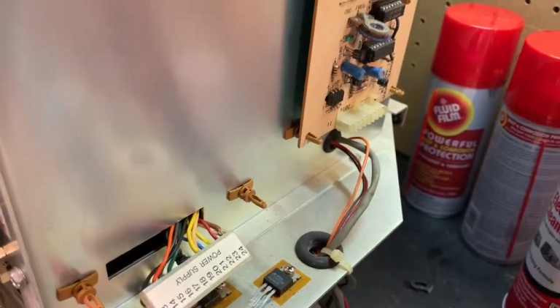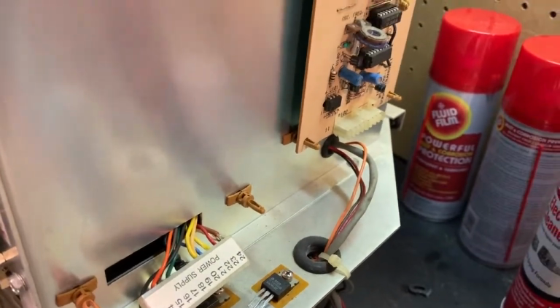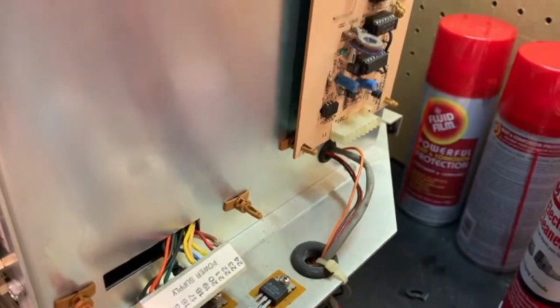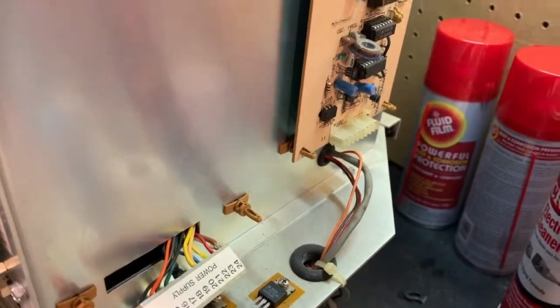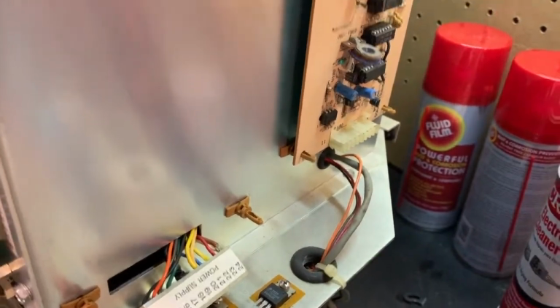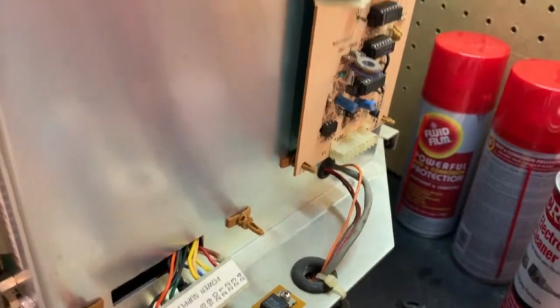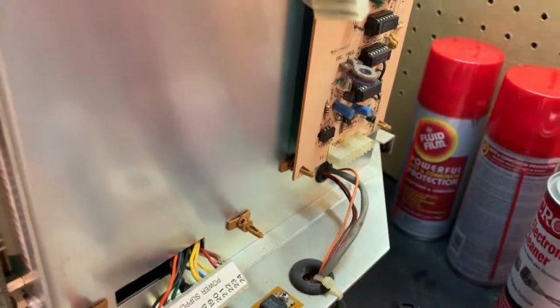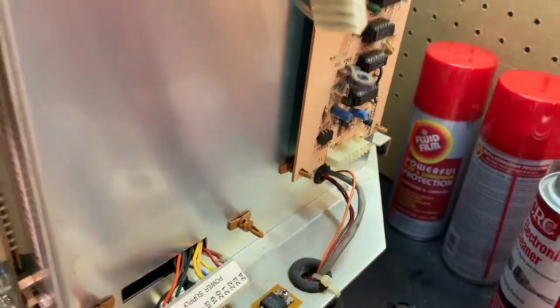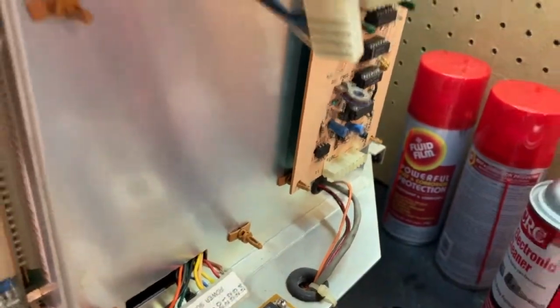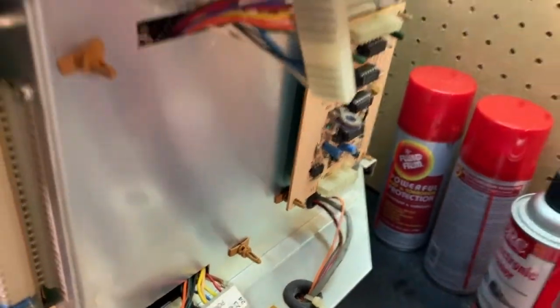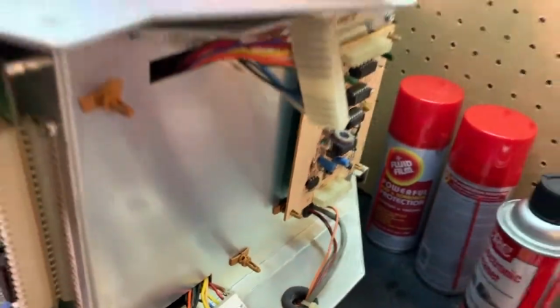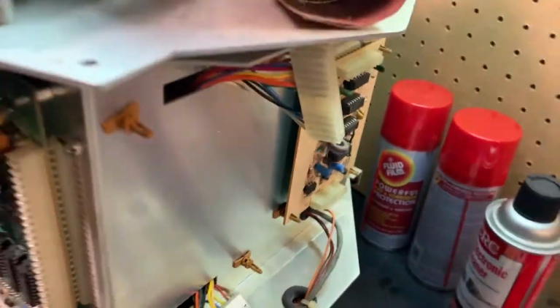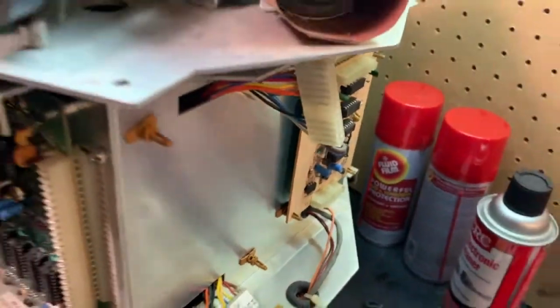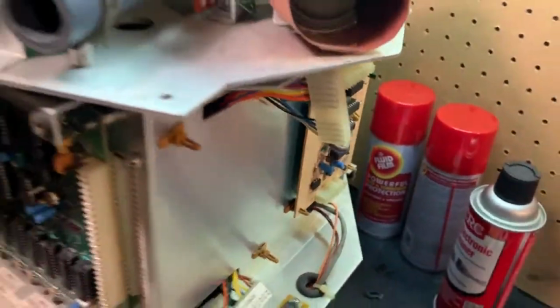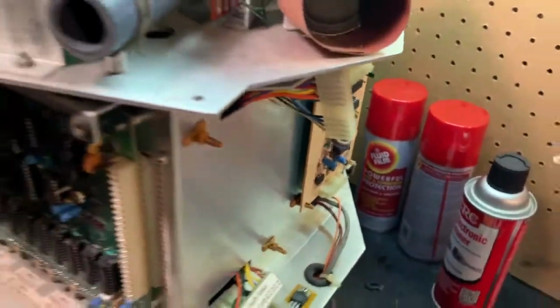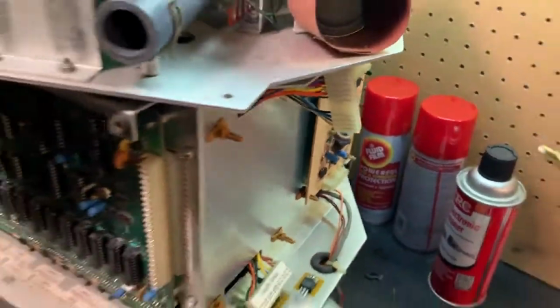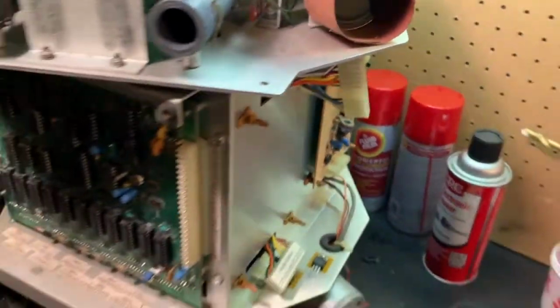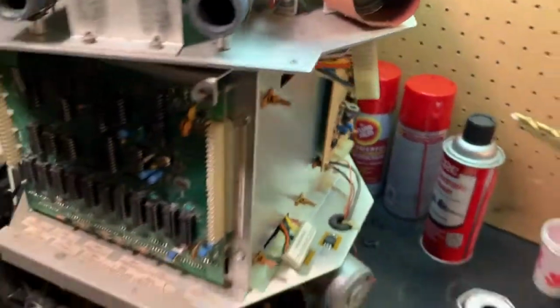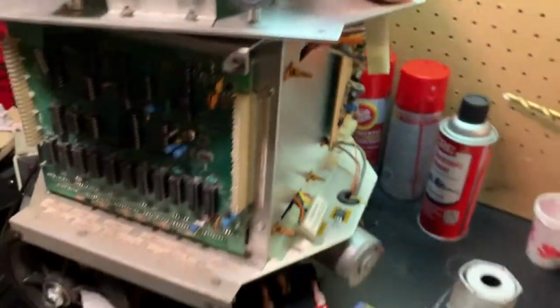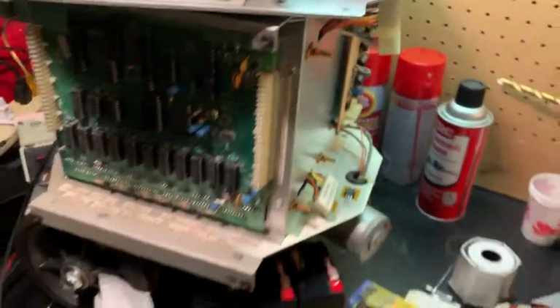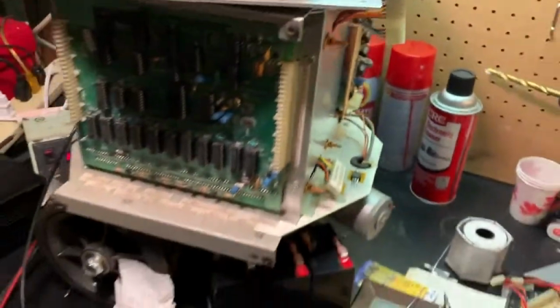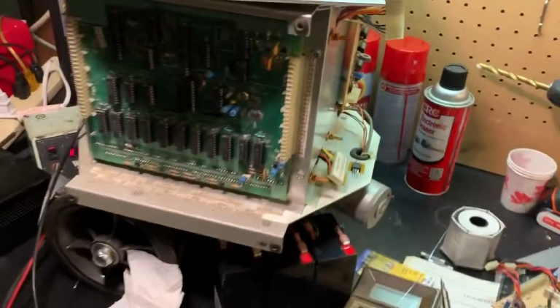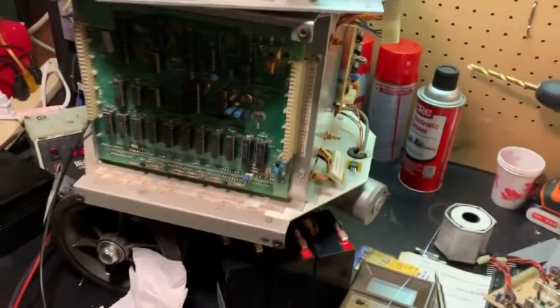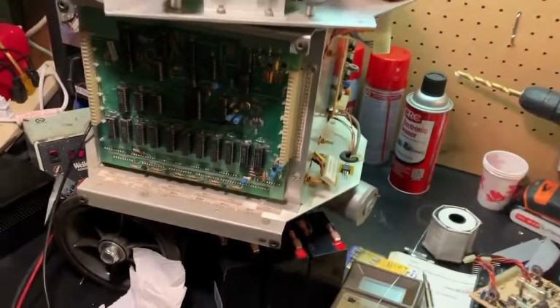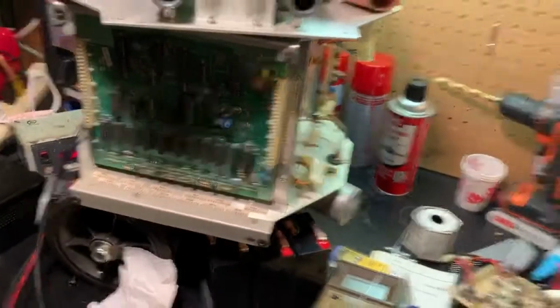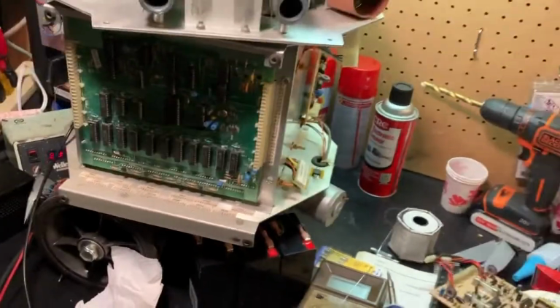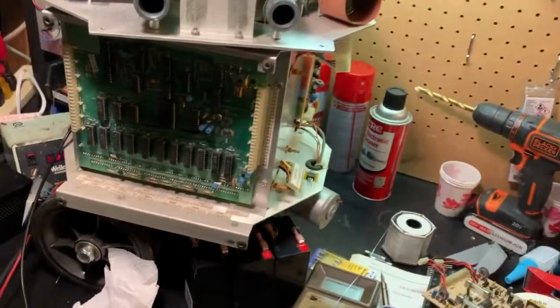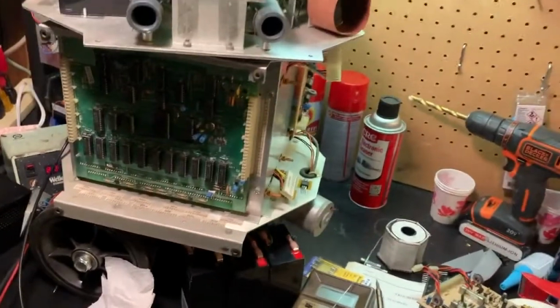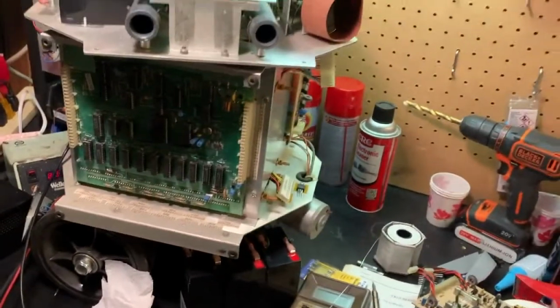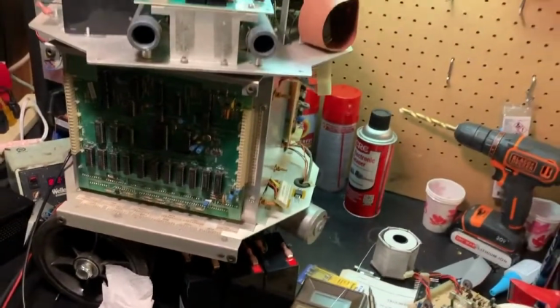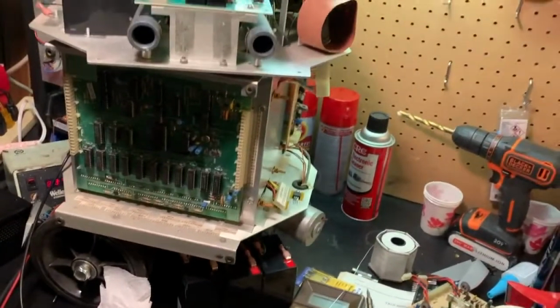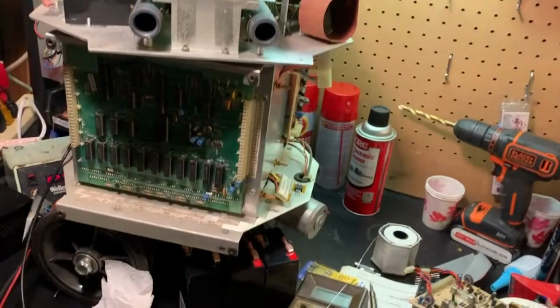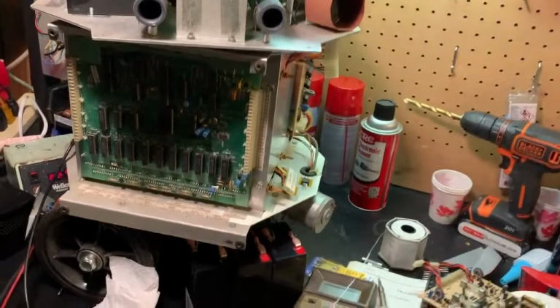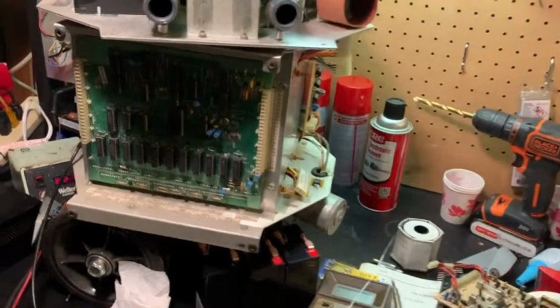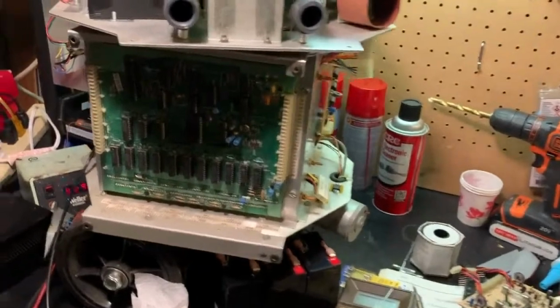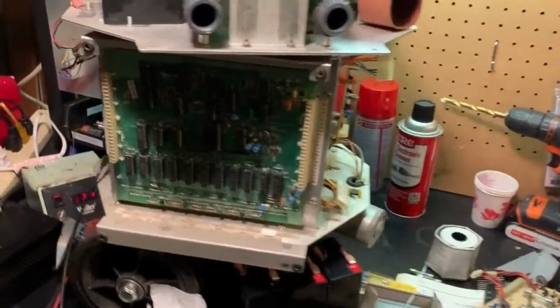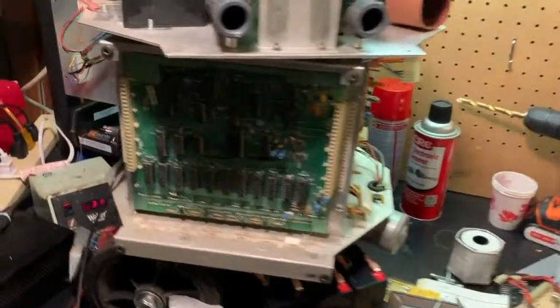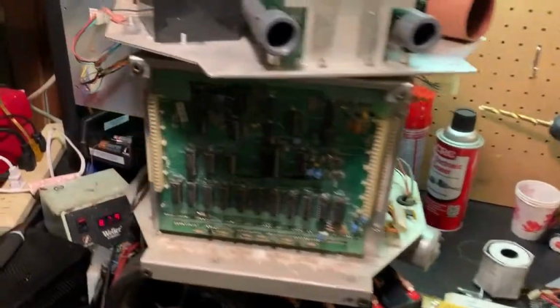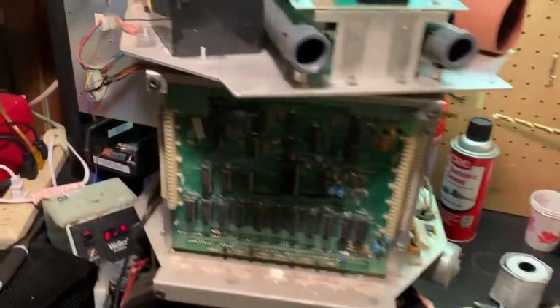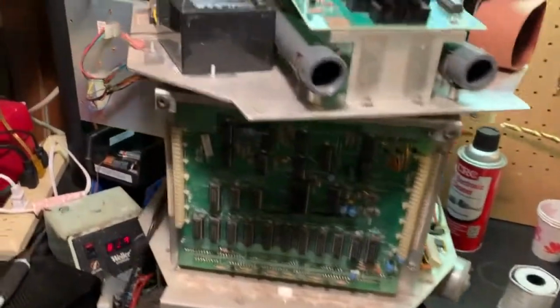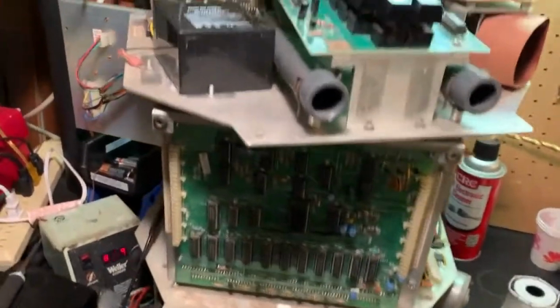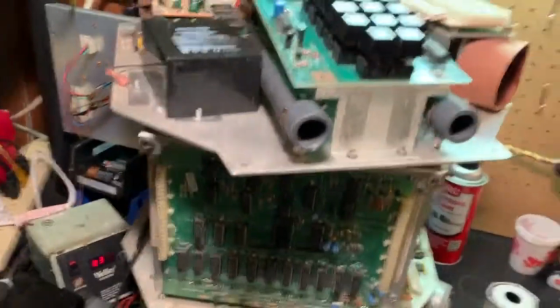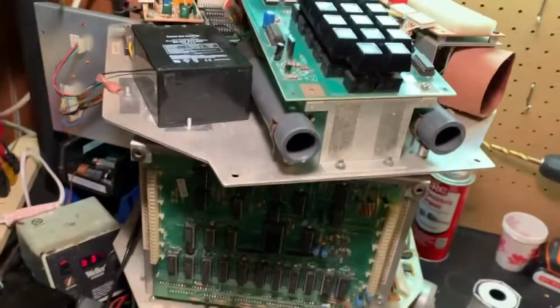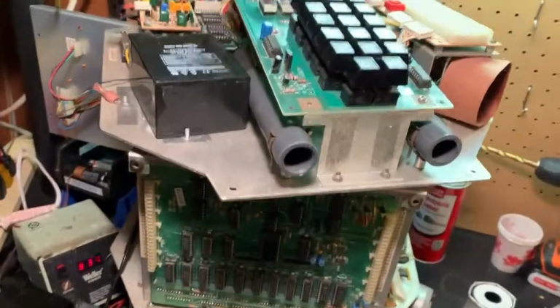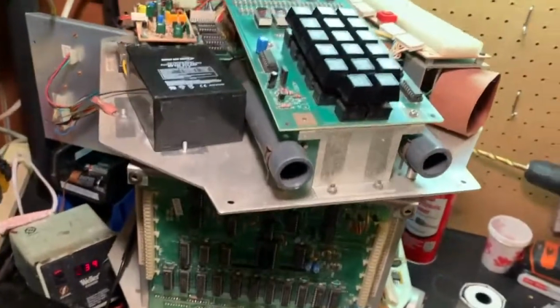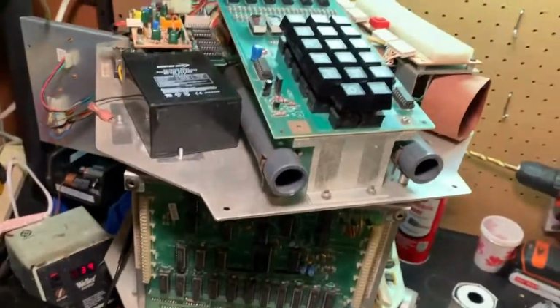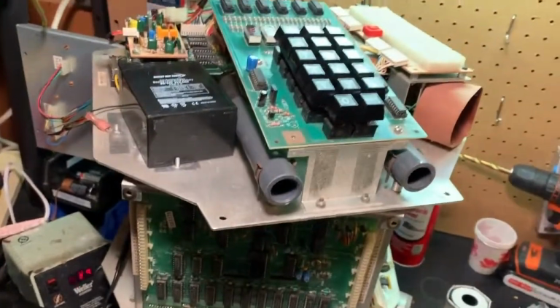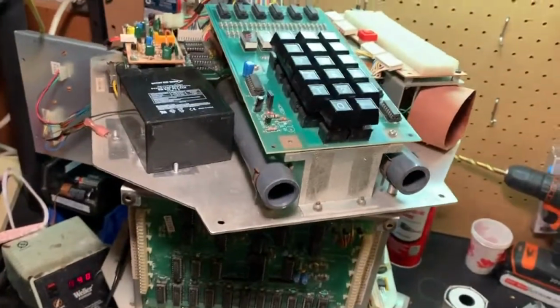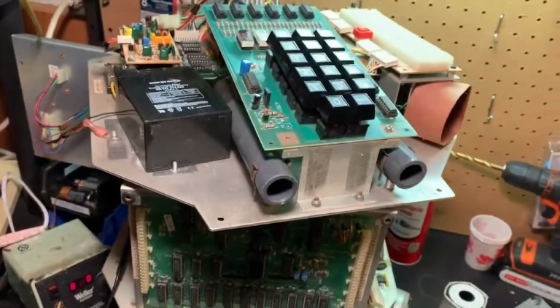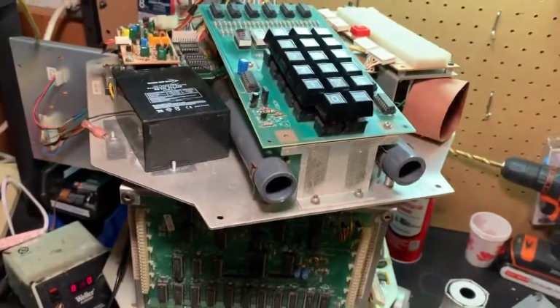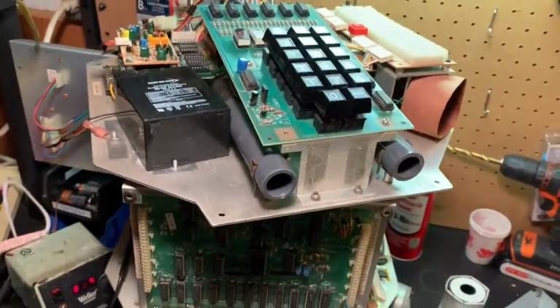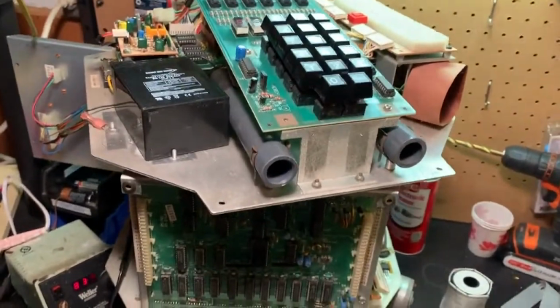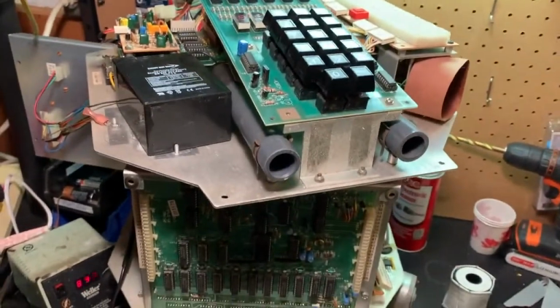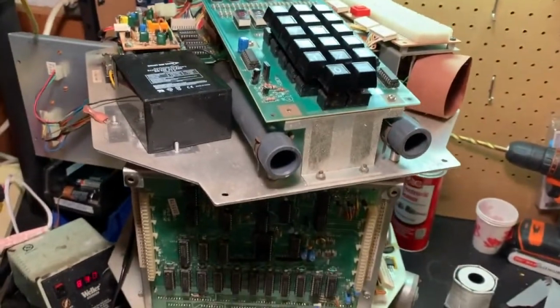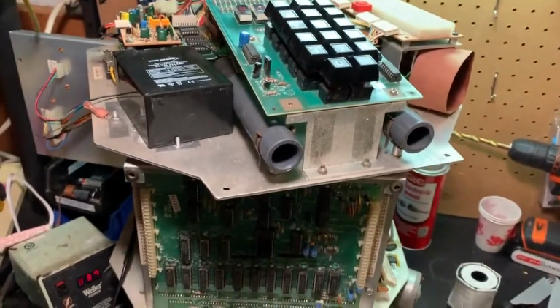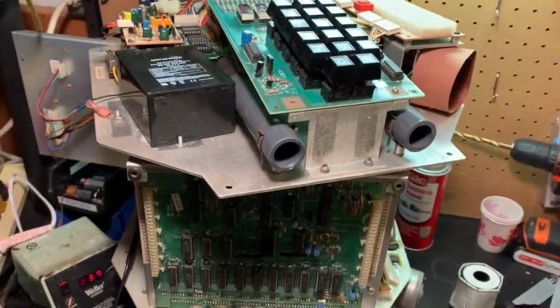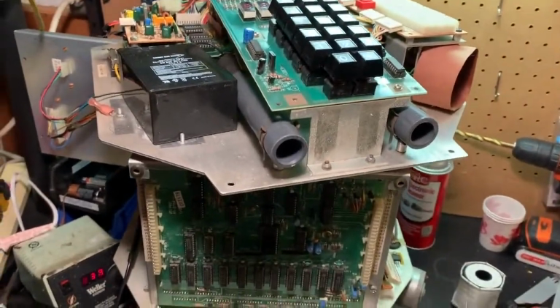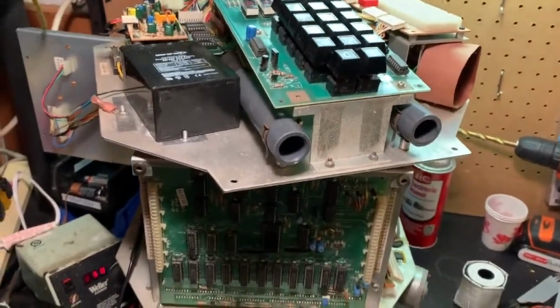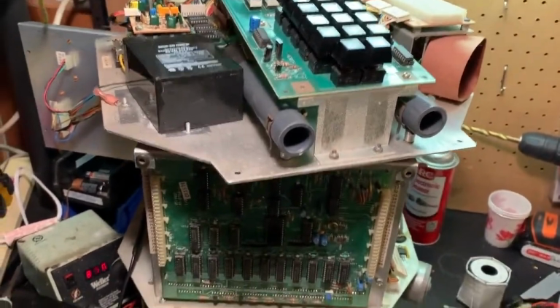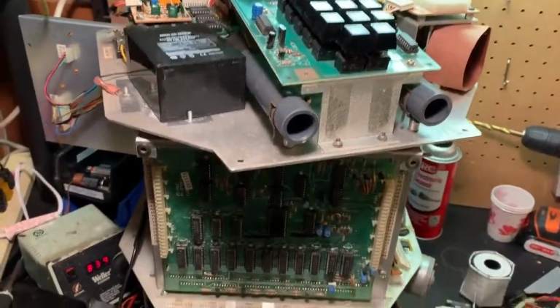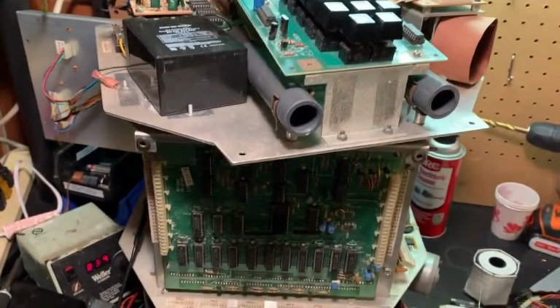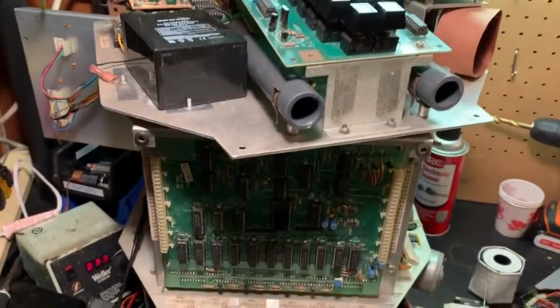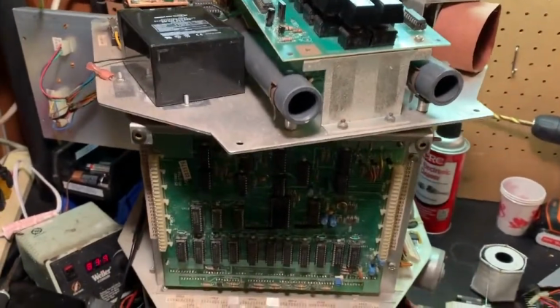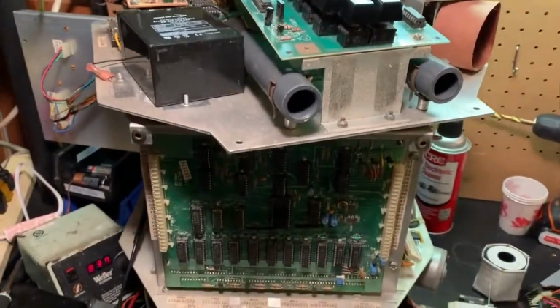So at this point I'm just cleaning, removing oxidation and things like that, and I will keep you updated.